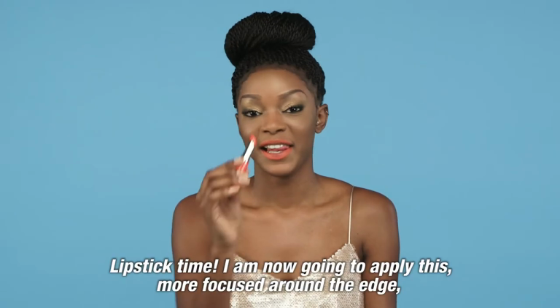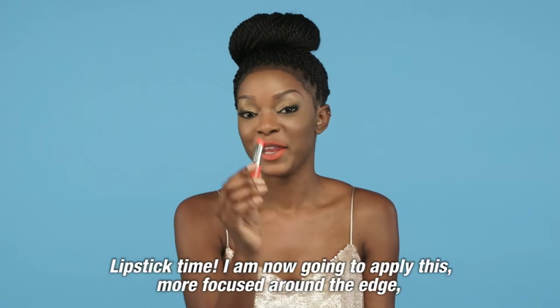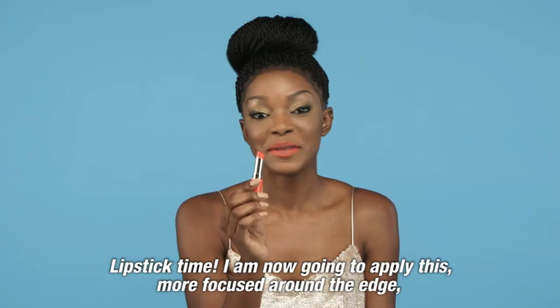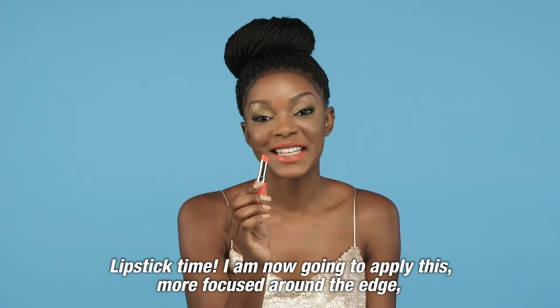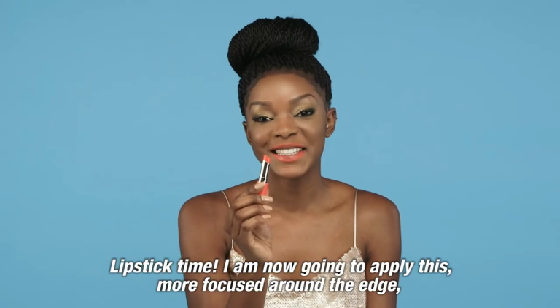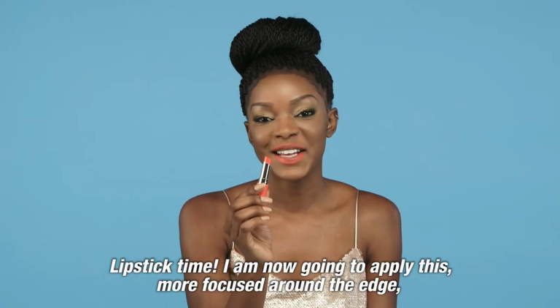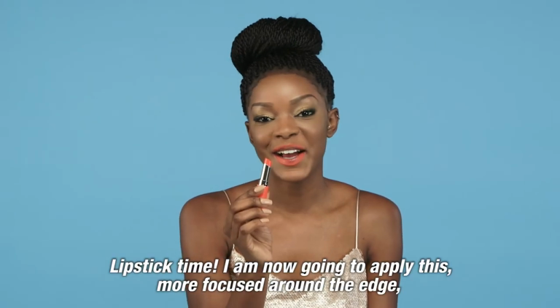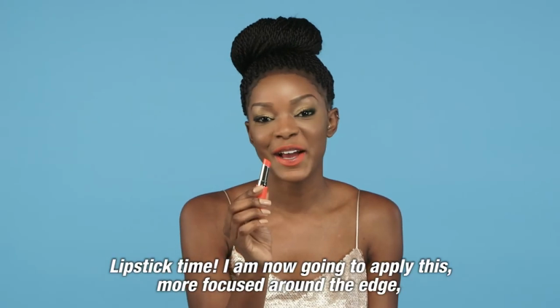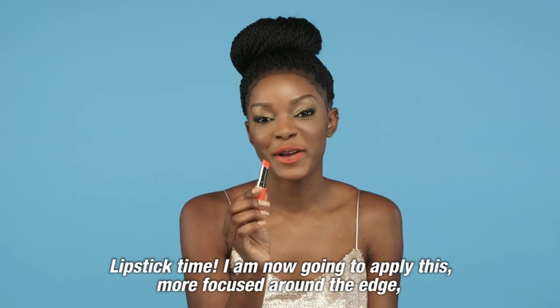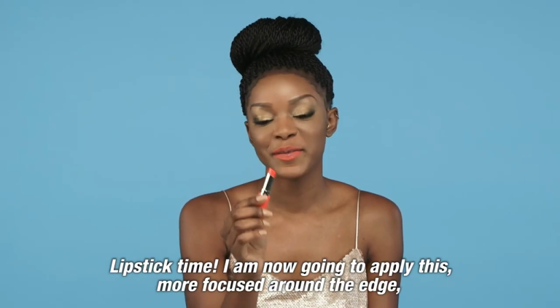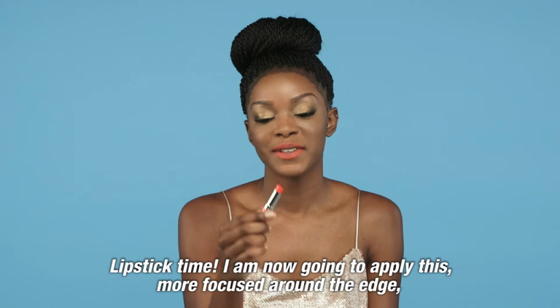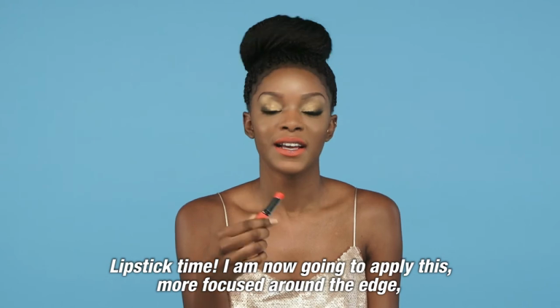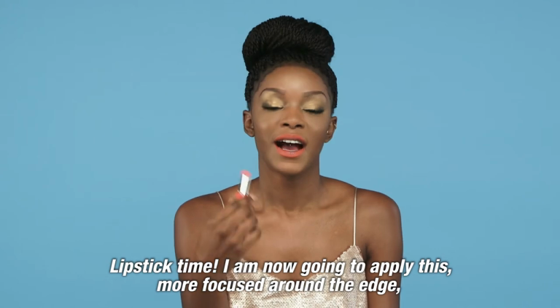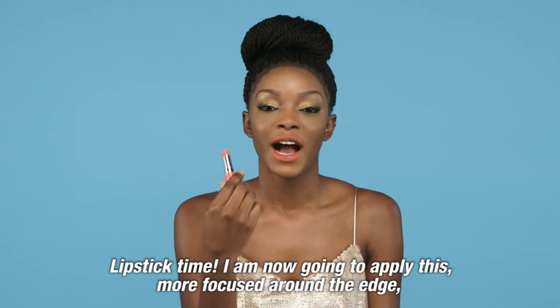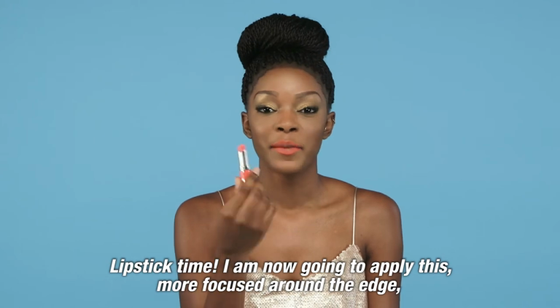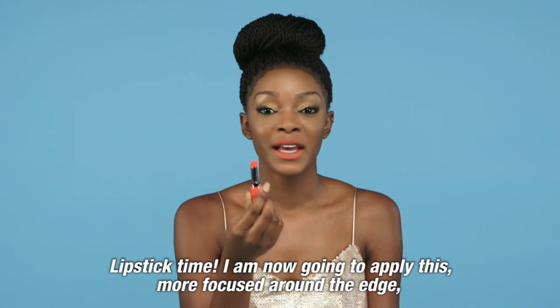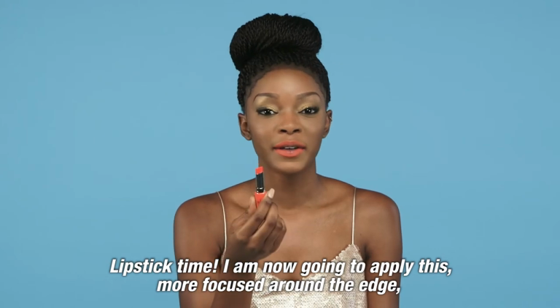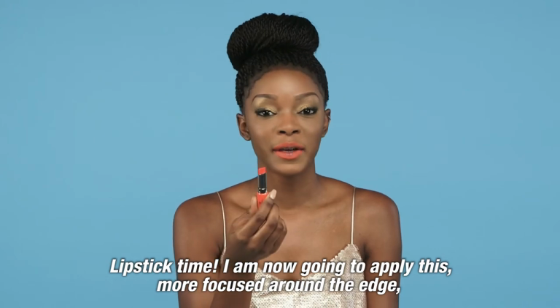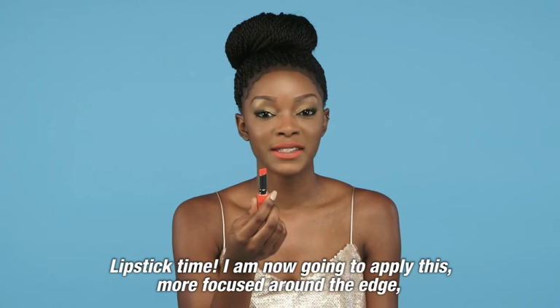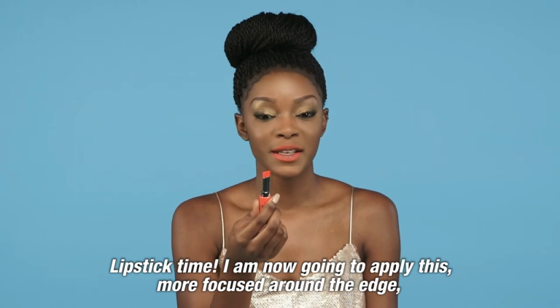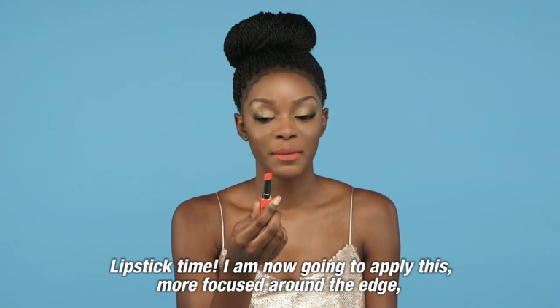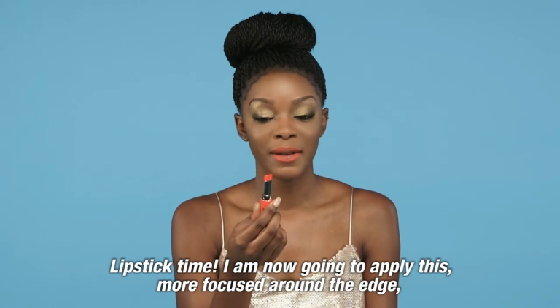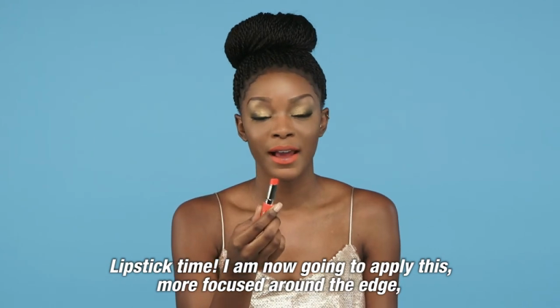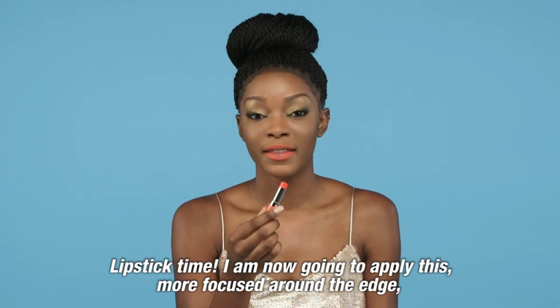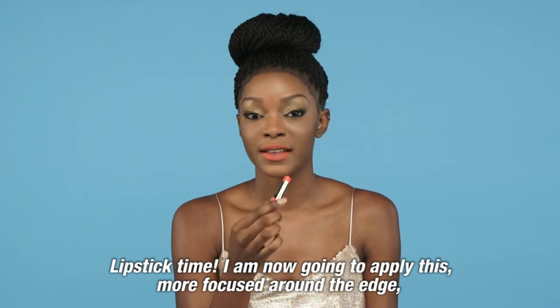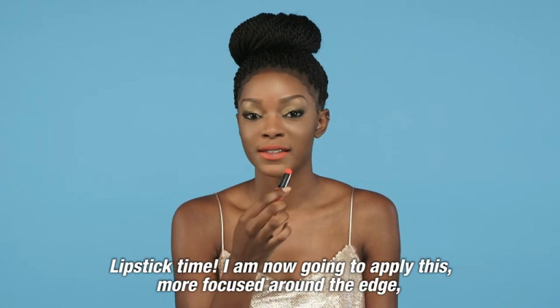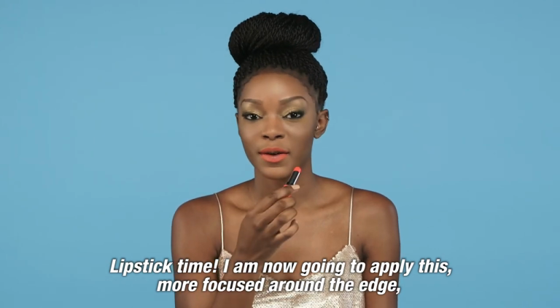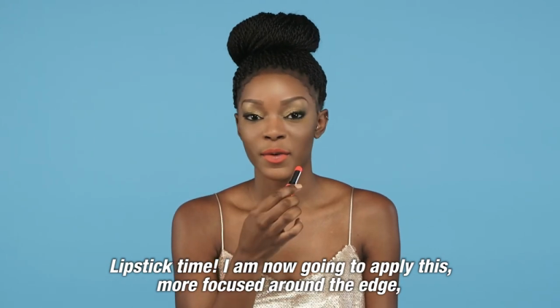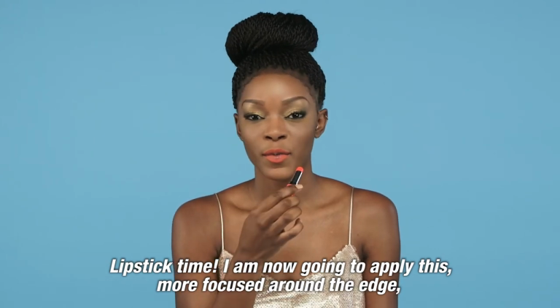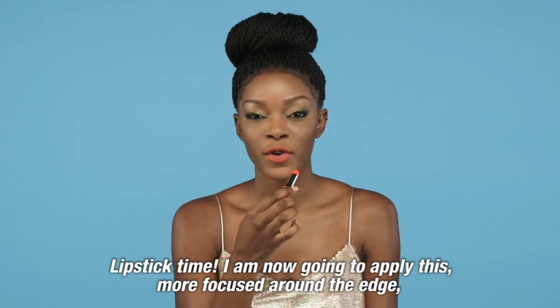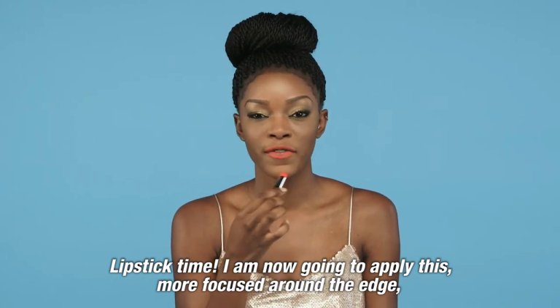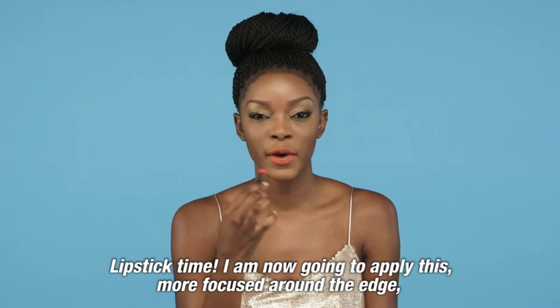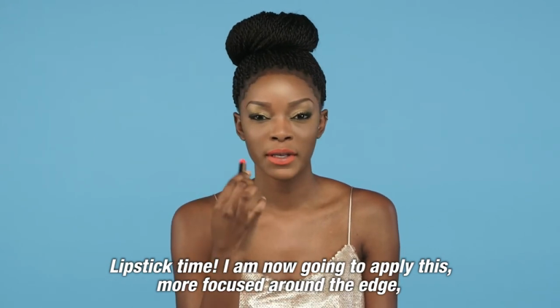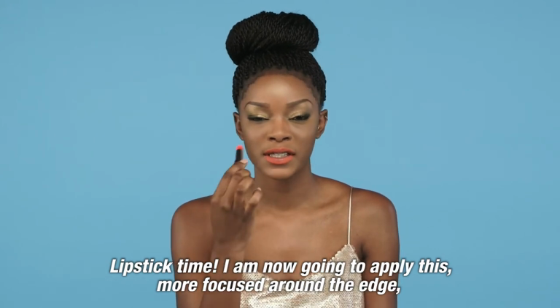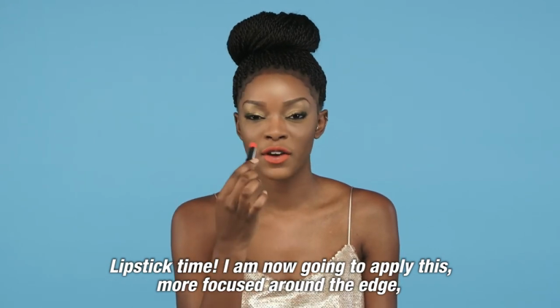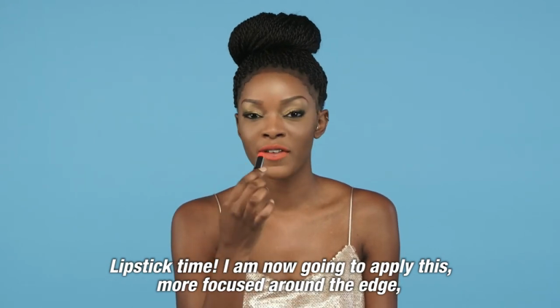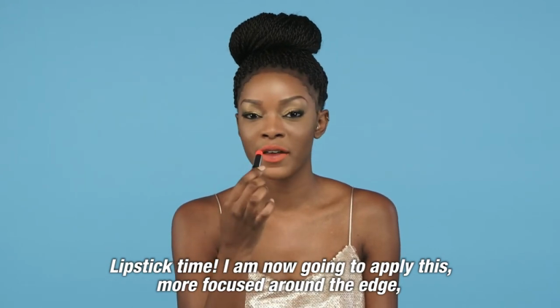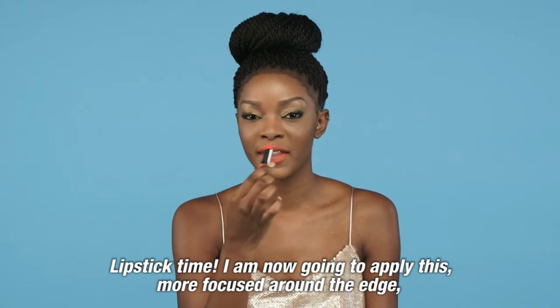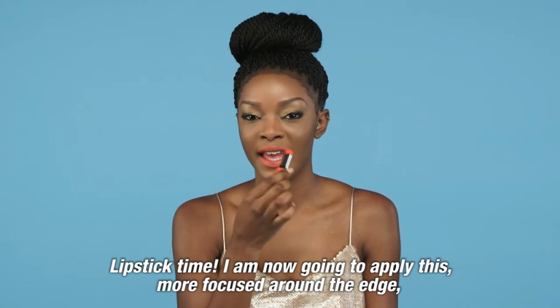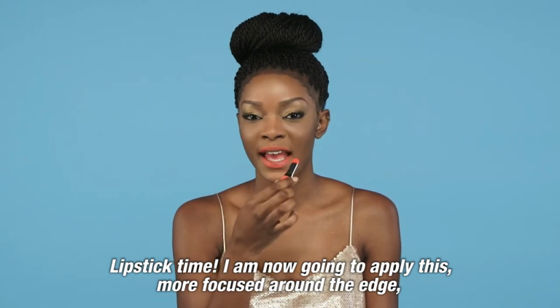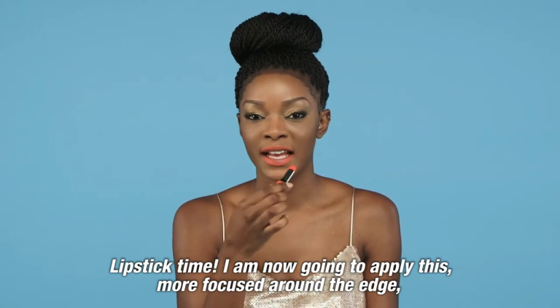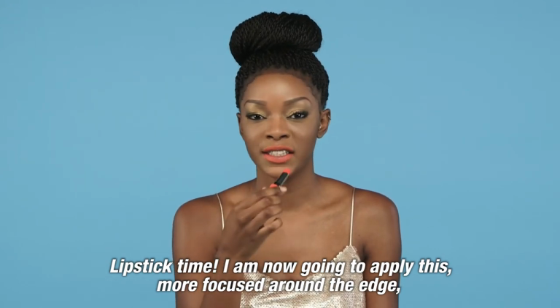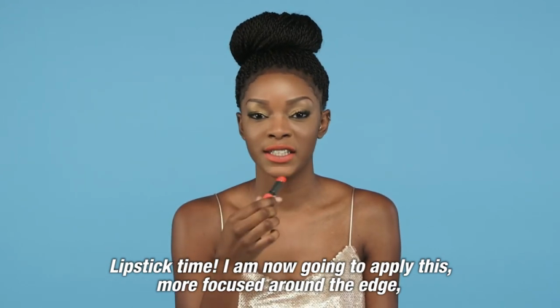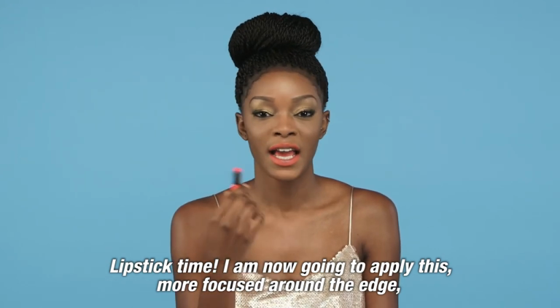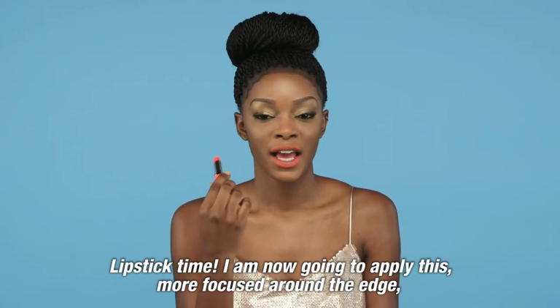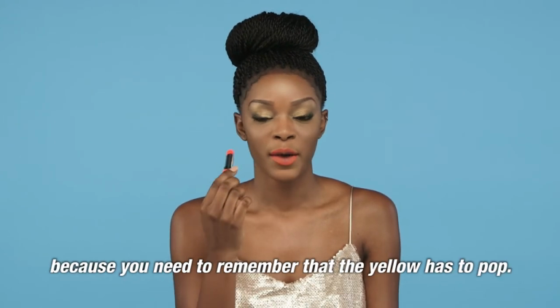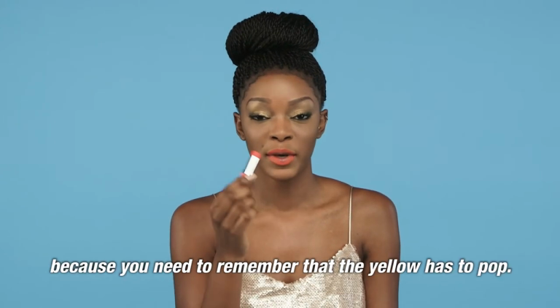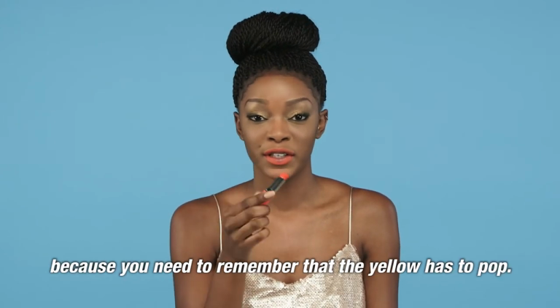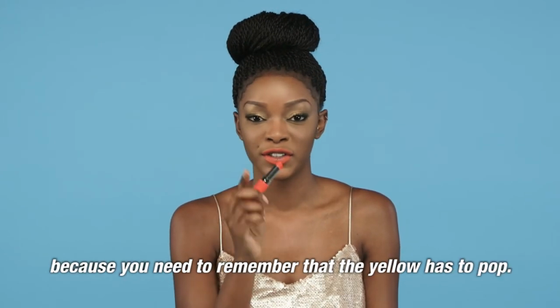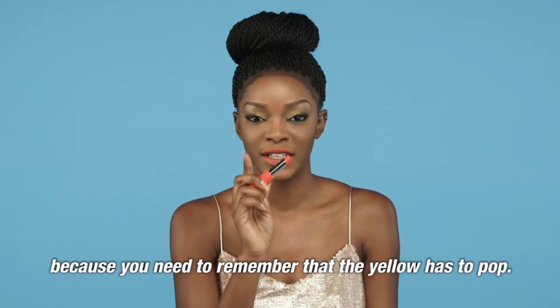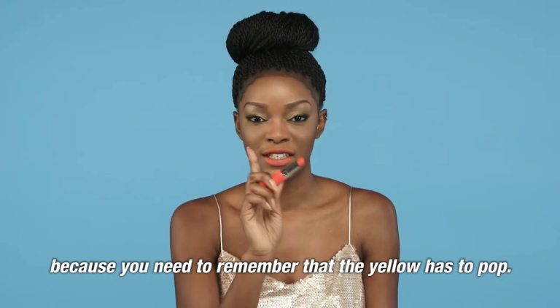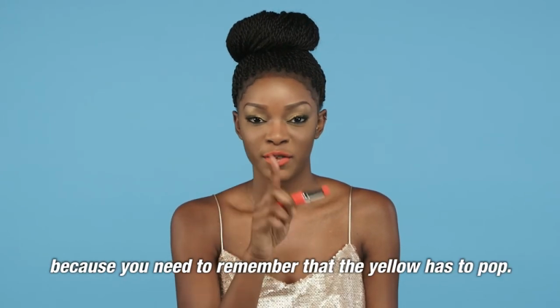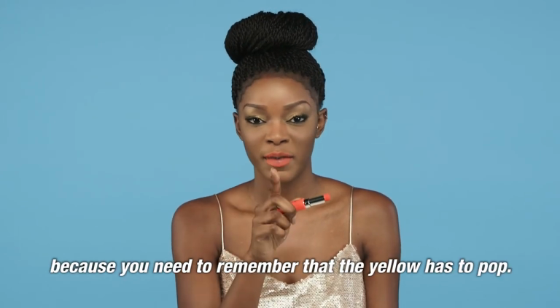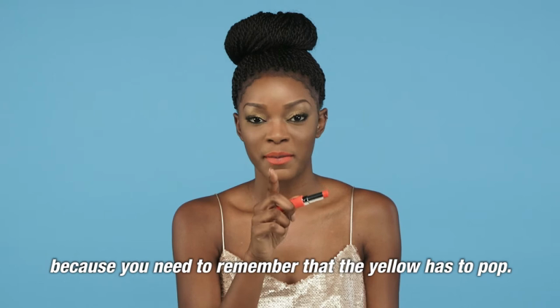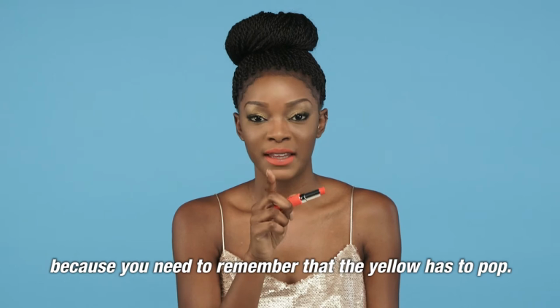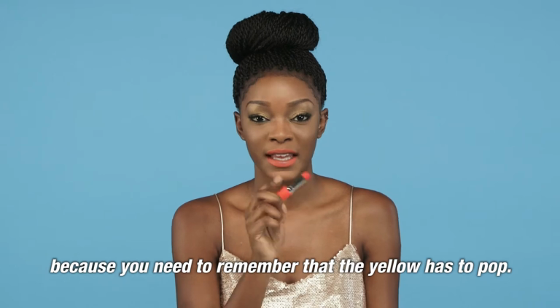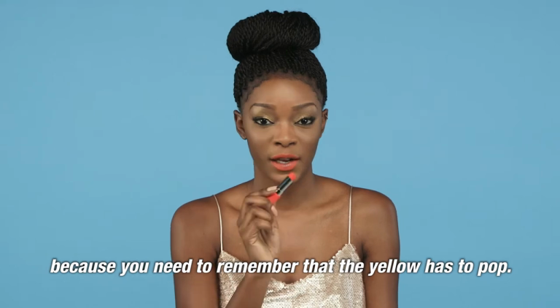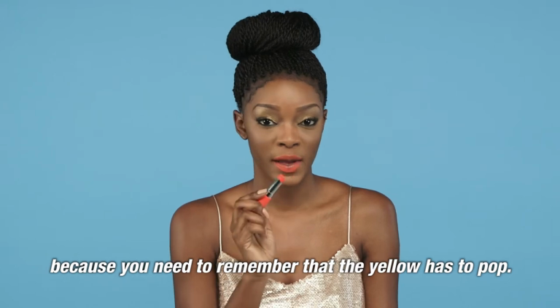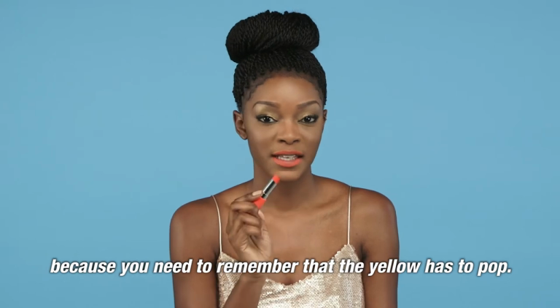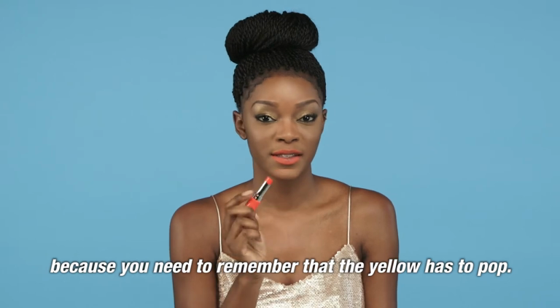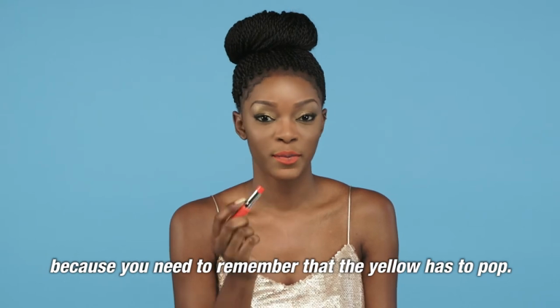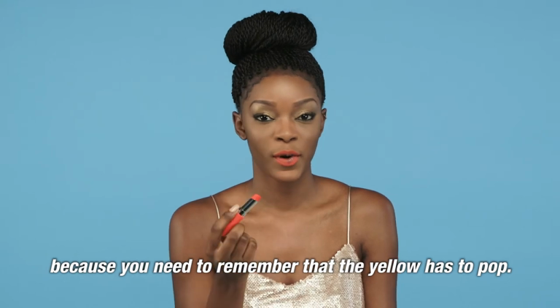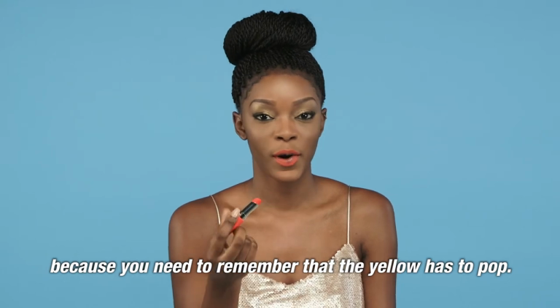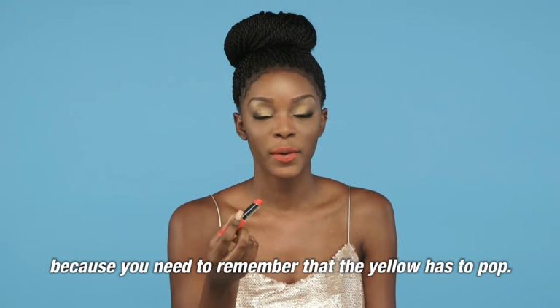Lipstick time. I'm now going to apply this more focused around the edge, because you need to remember the yellow has to pop.